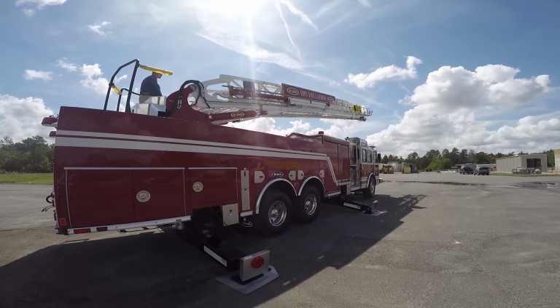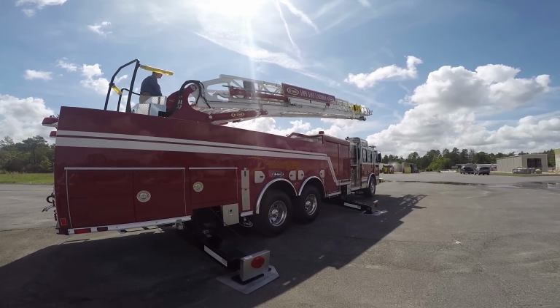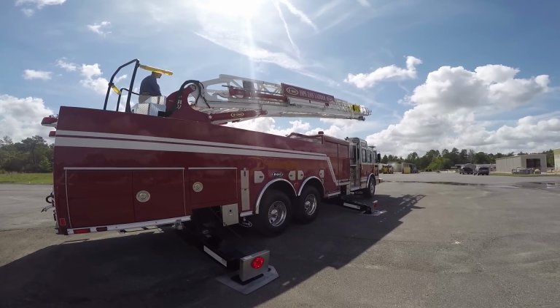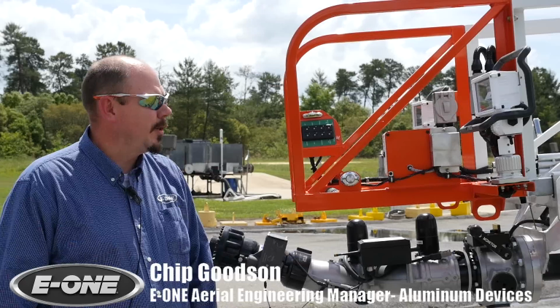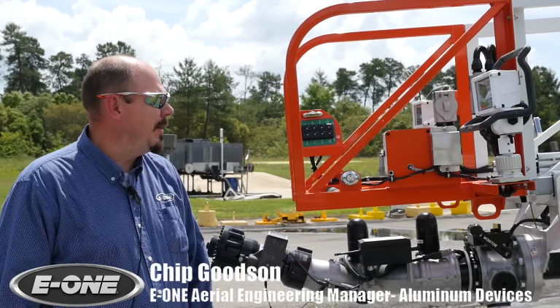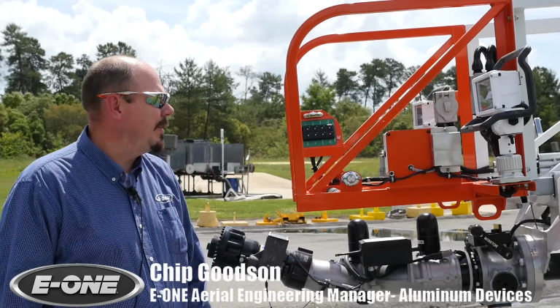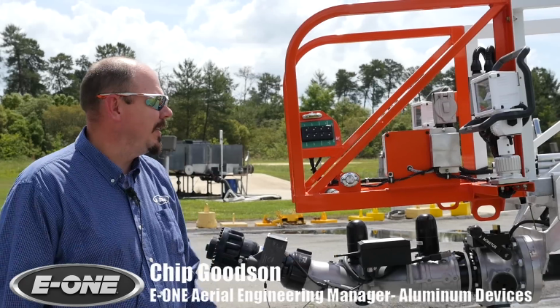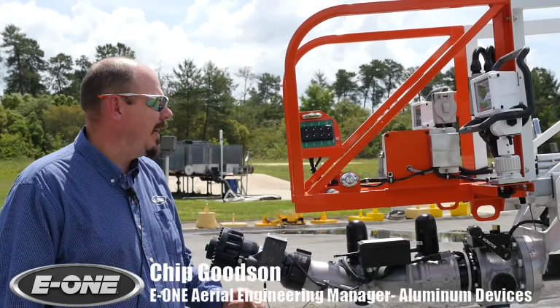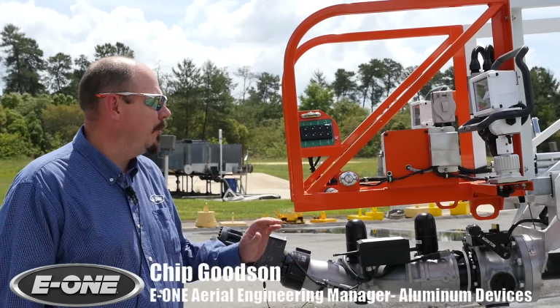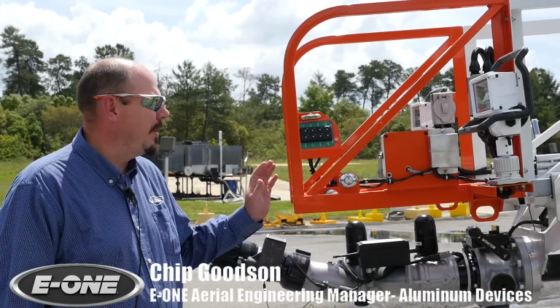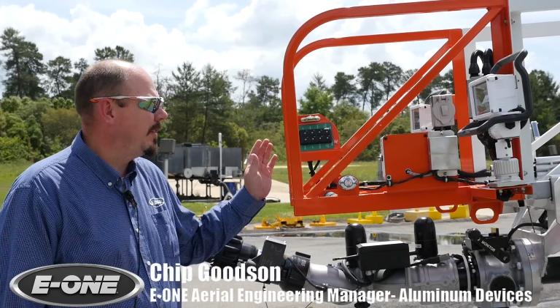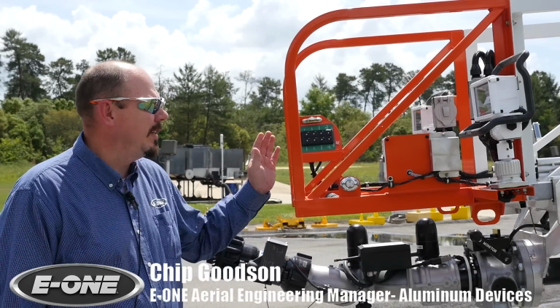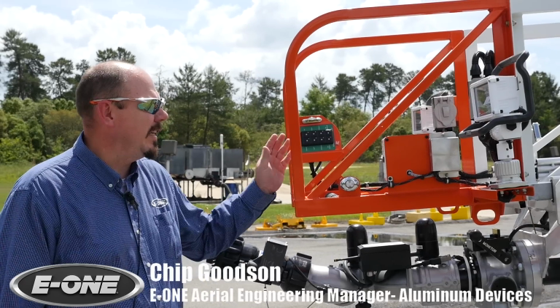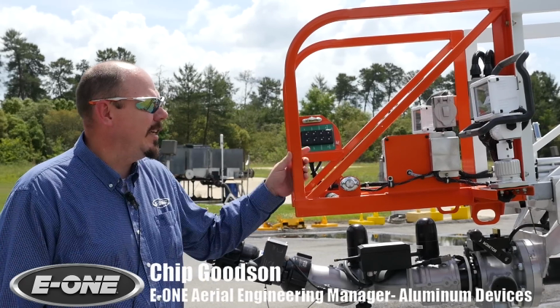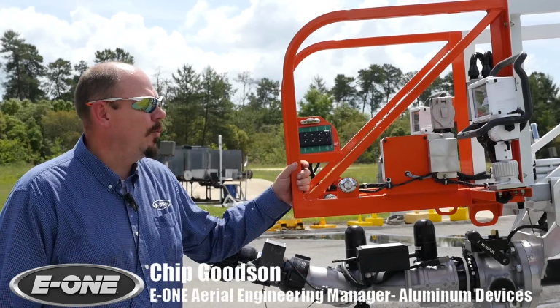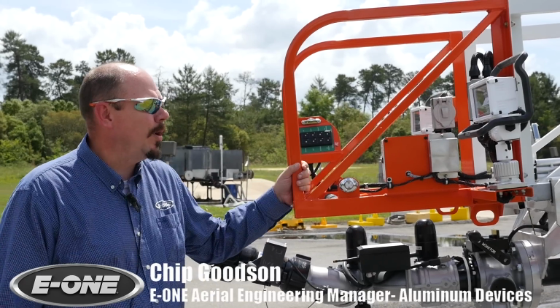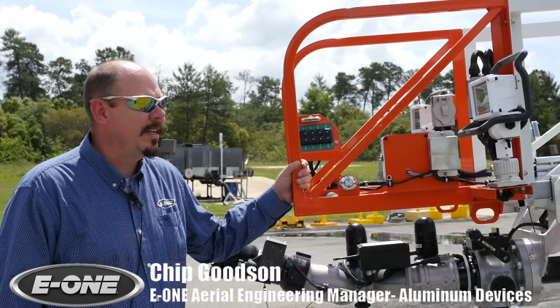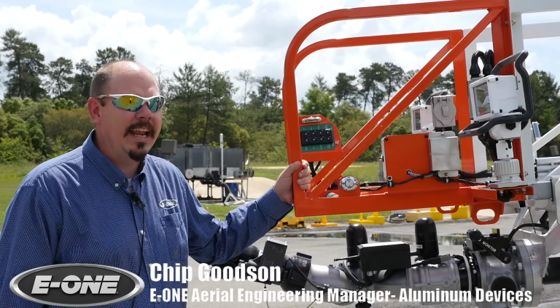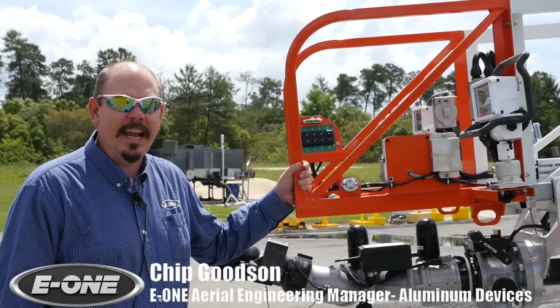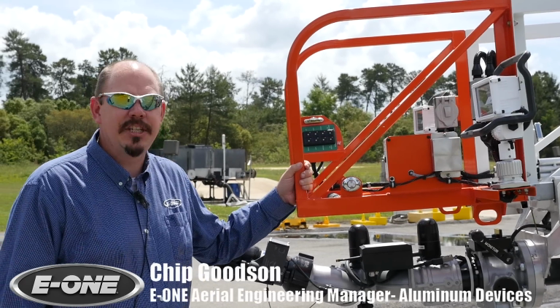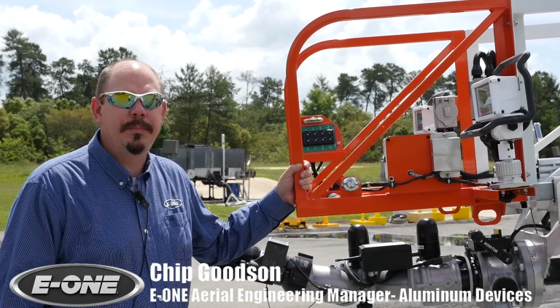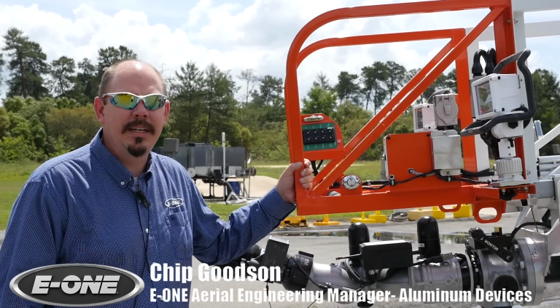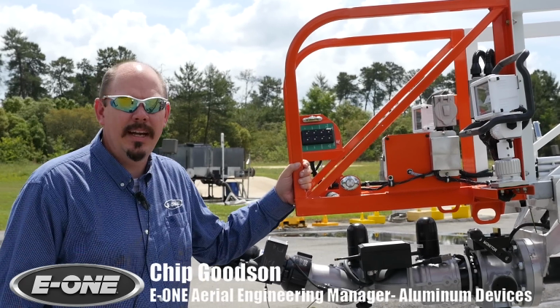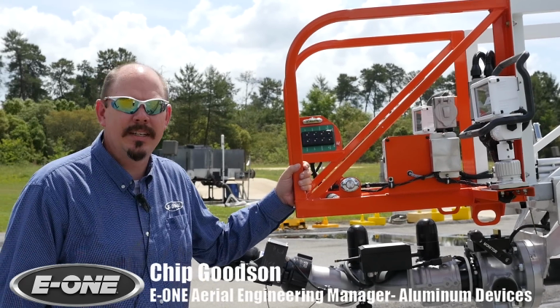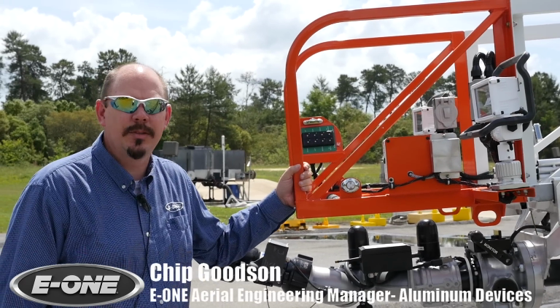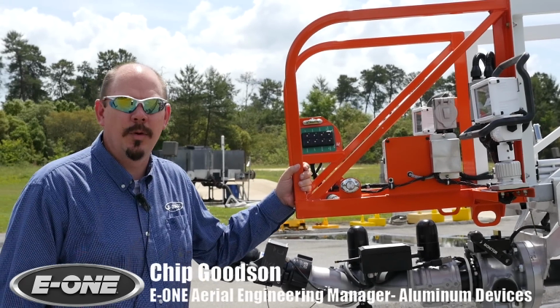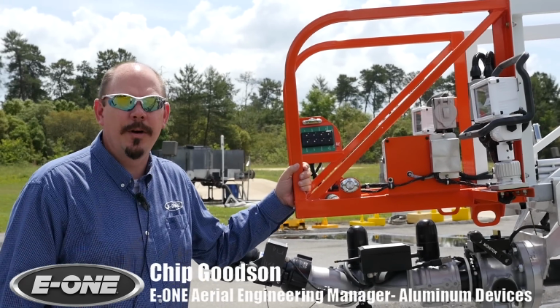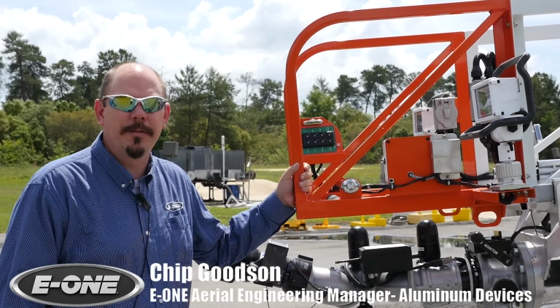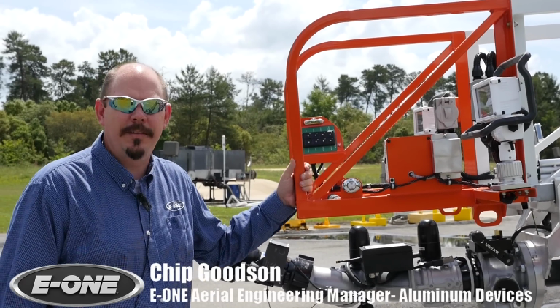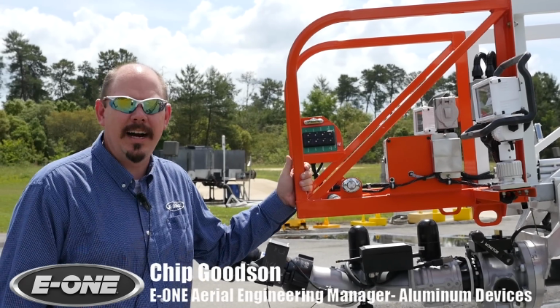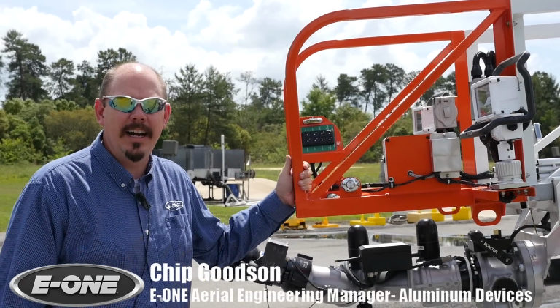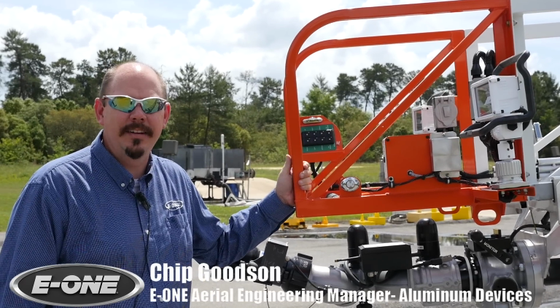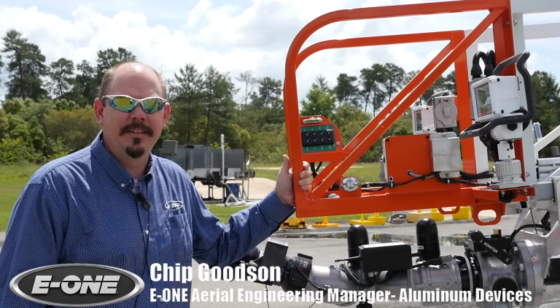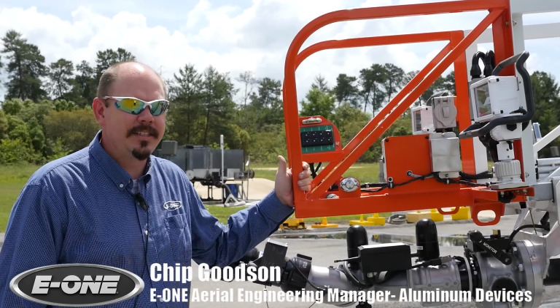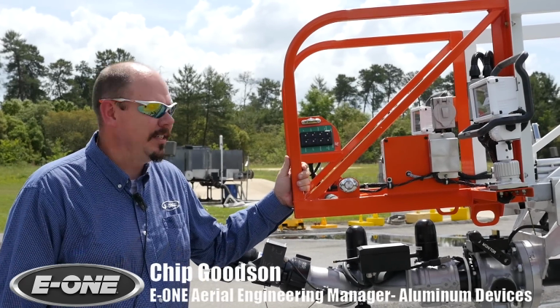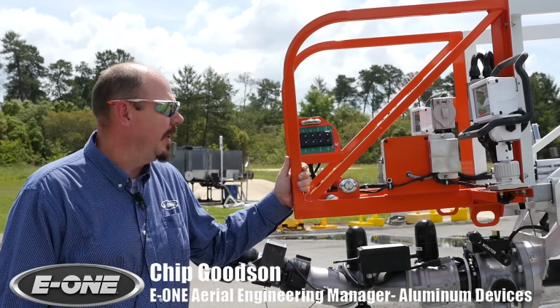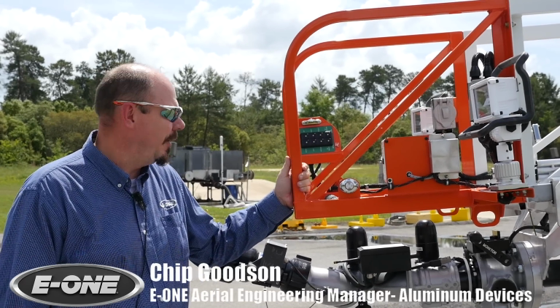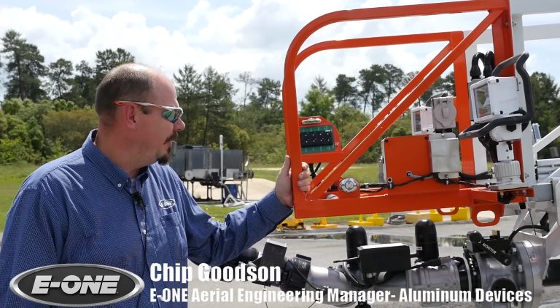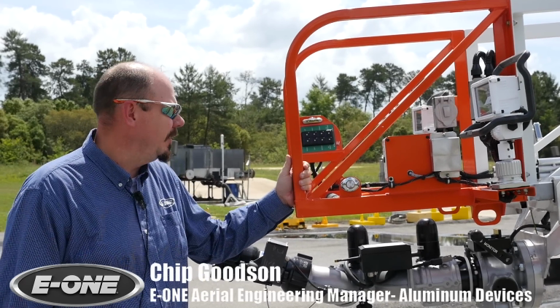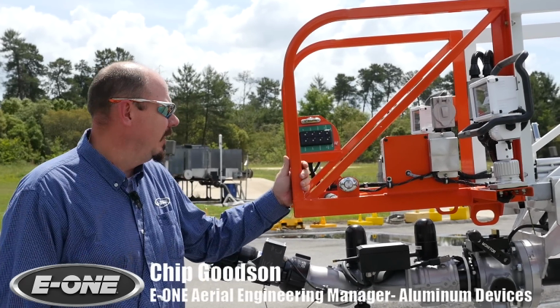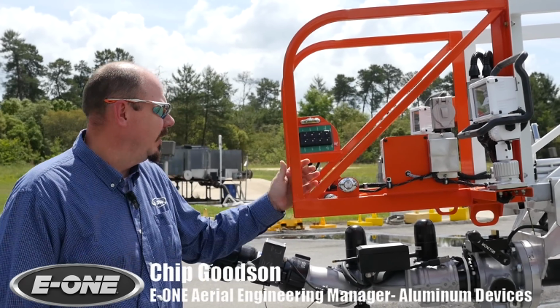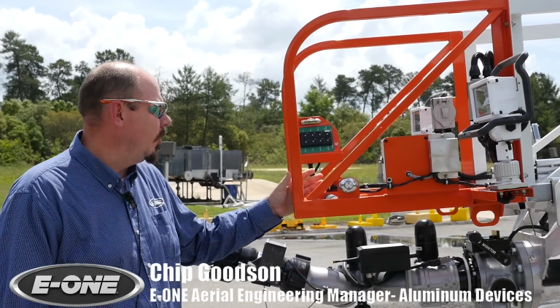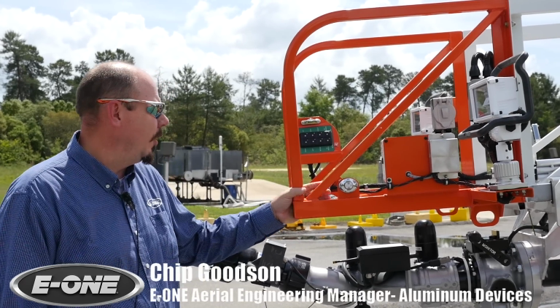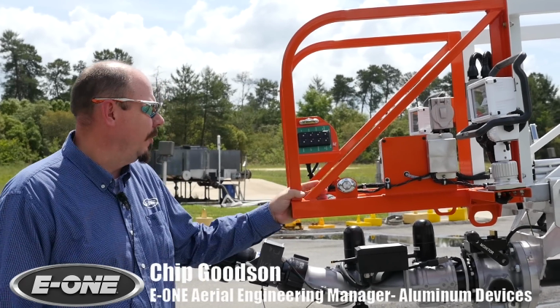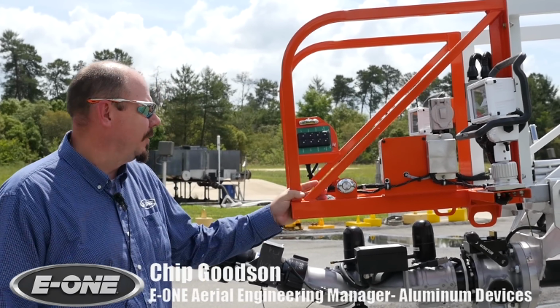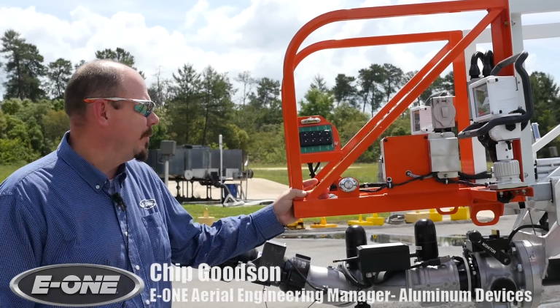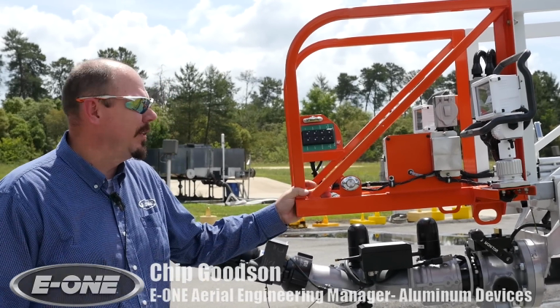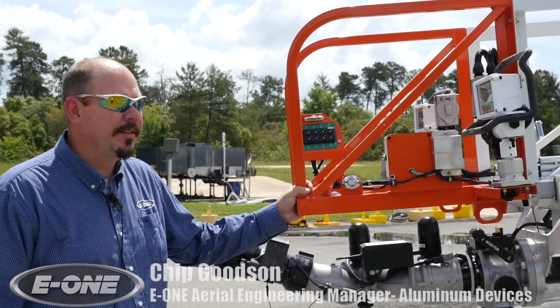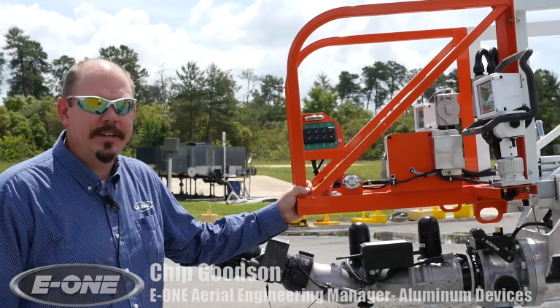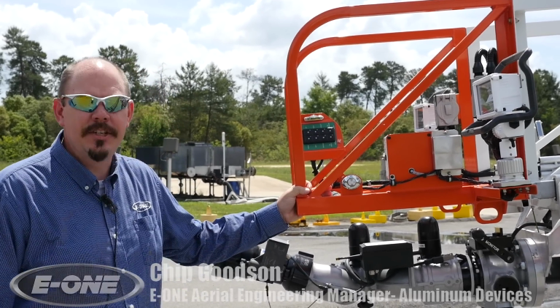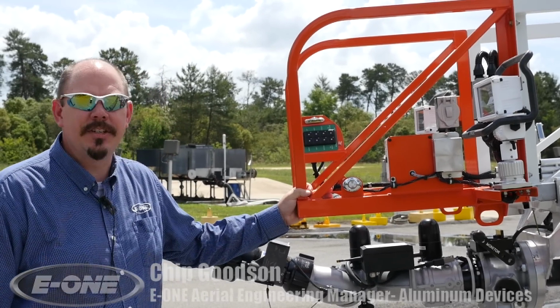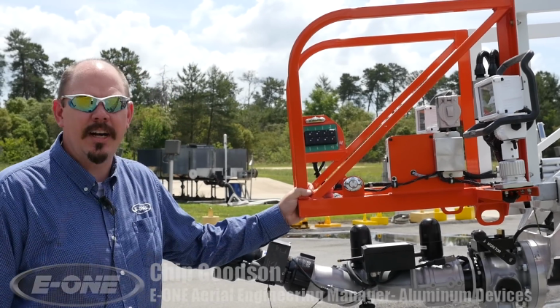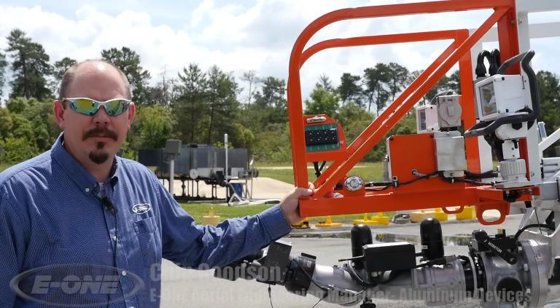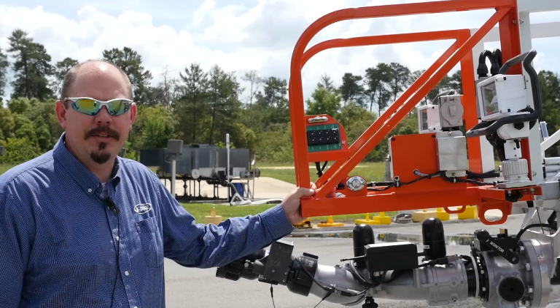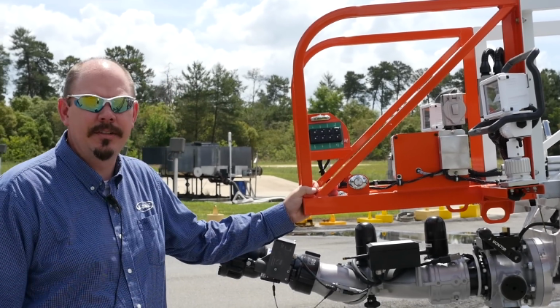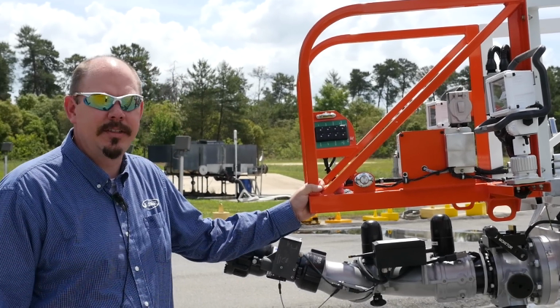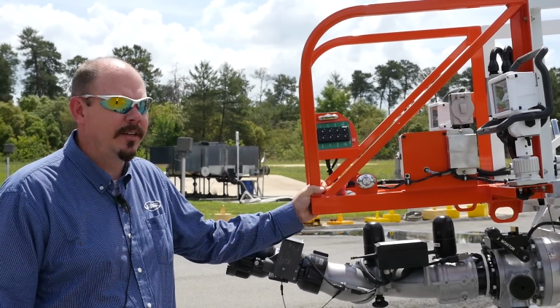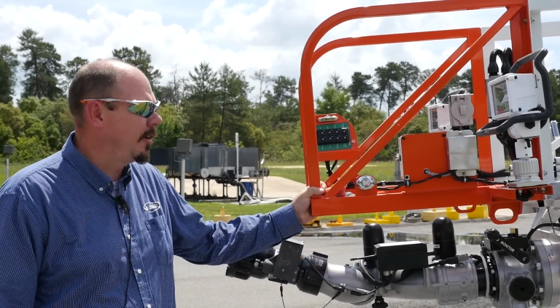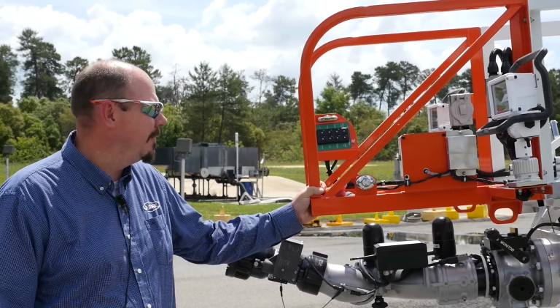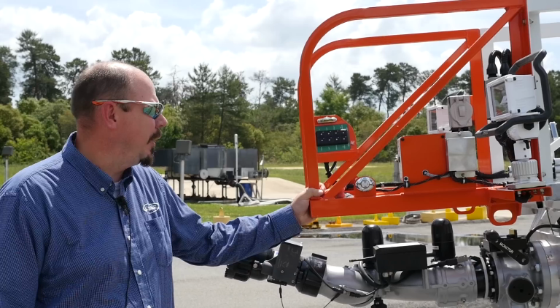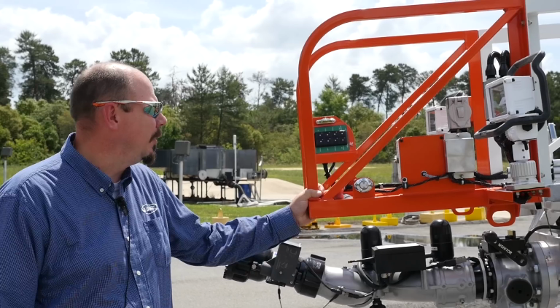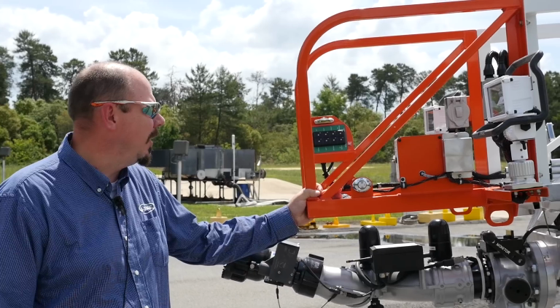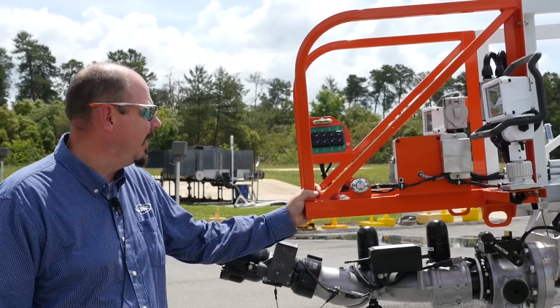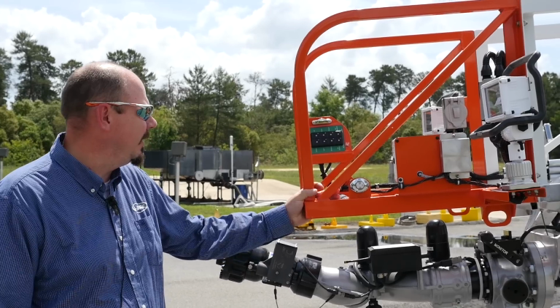I'm here today with the E1 HPS 105 steel aerial, going over some of the features and options that are available on it.